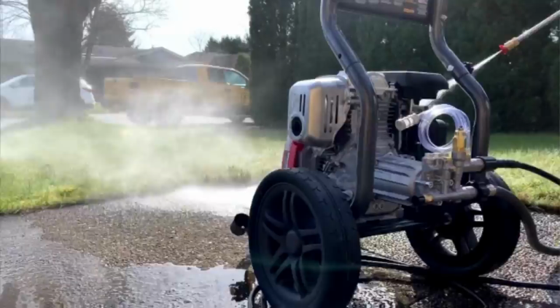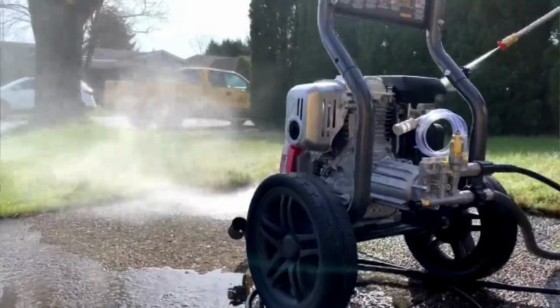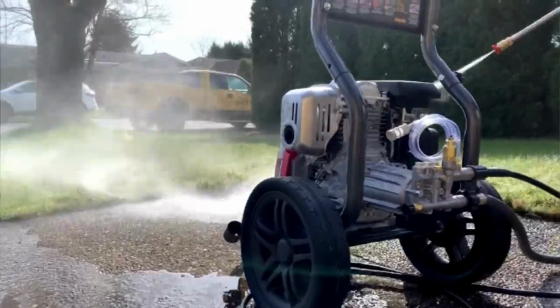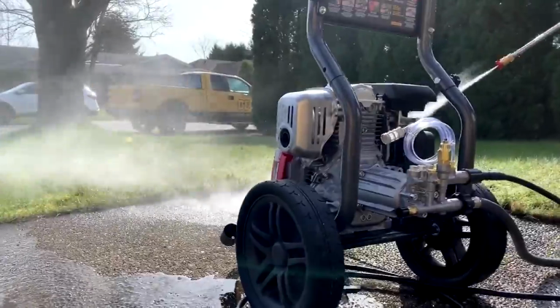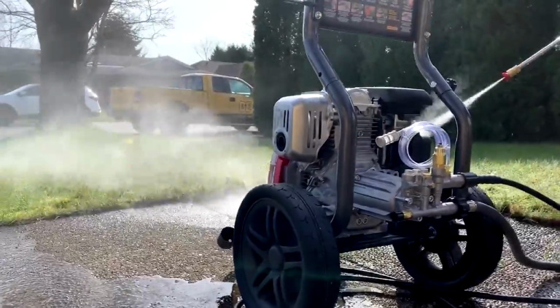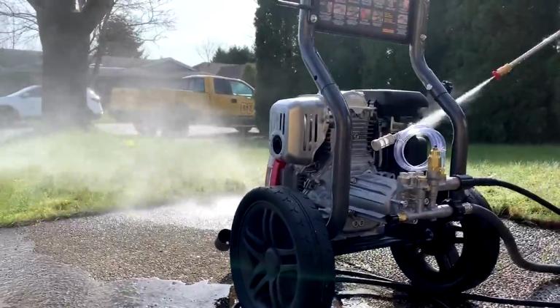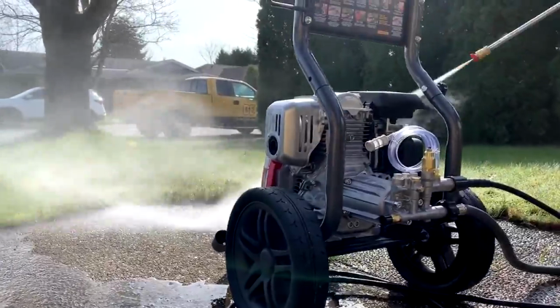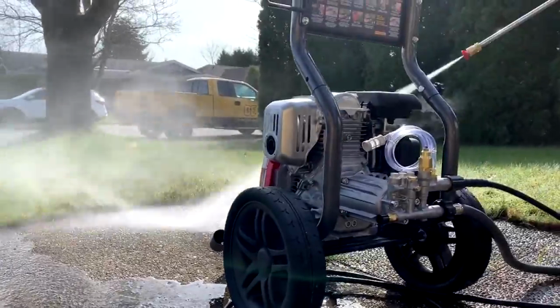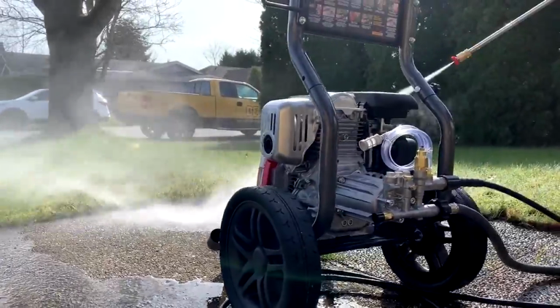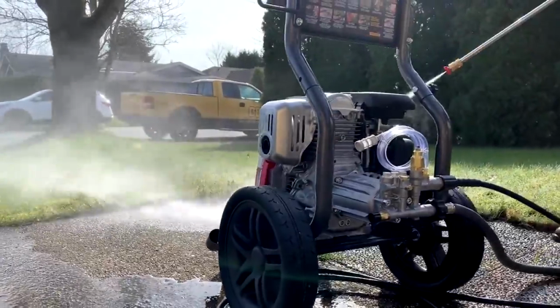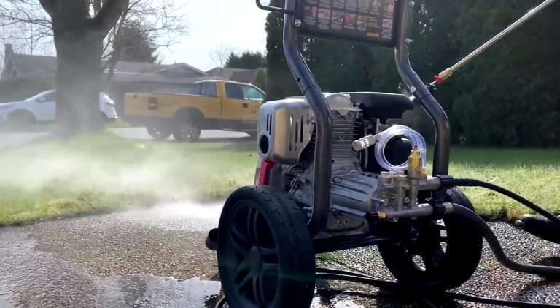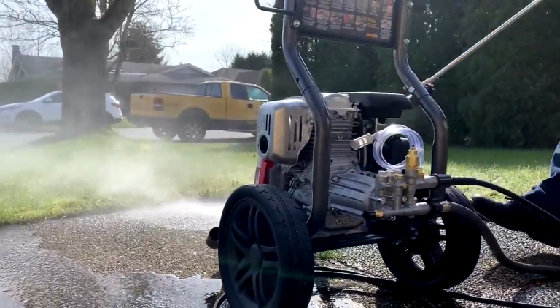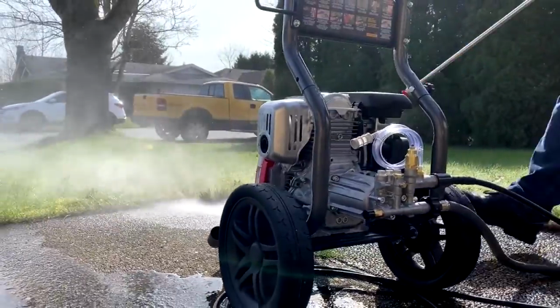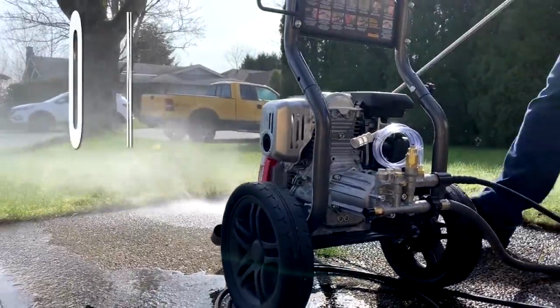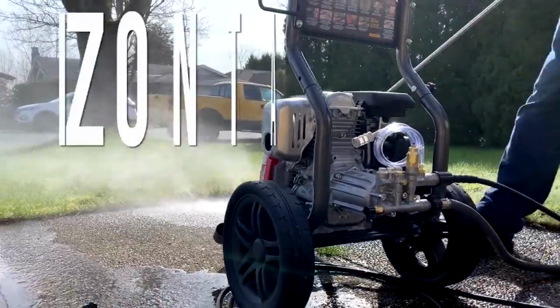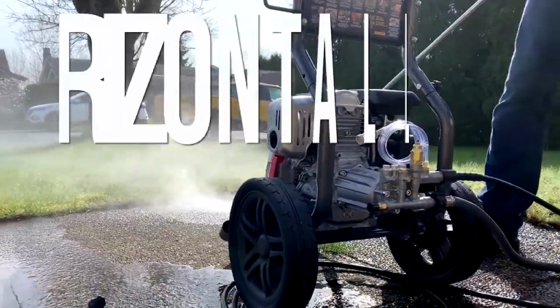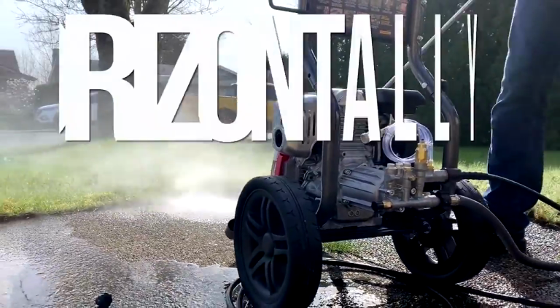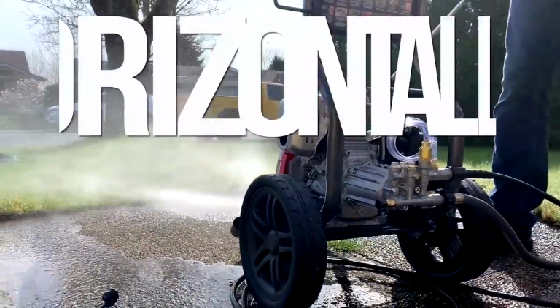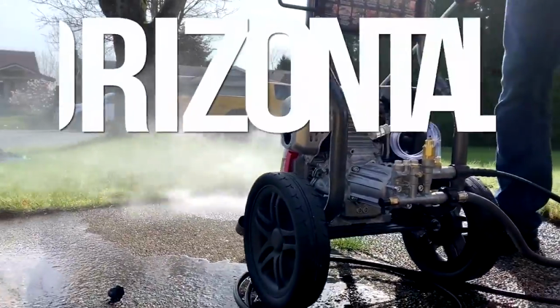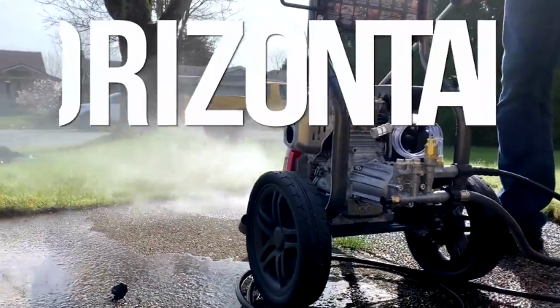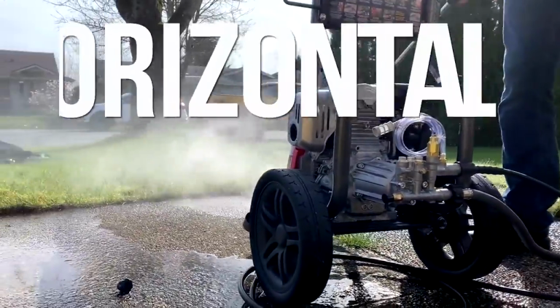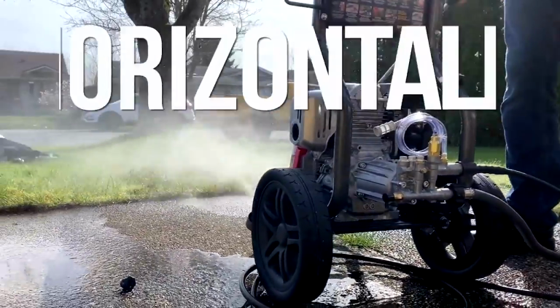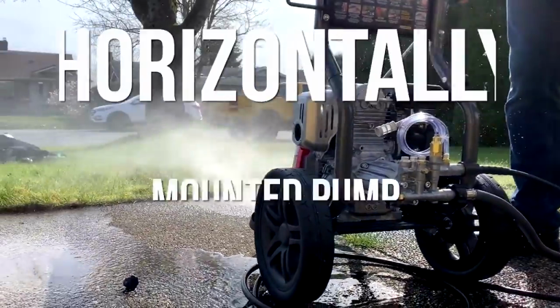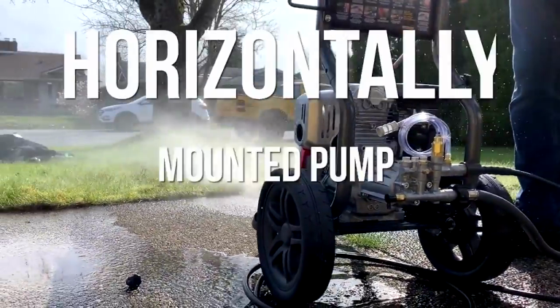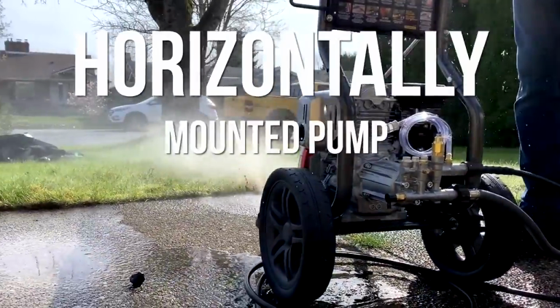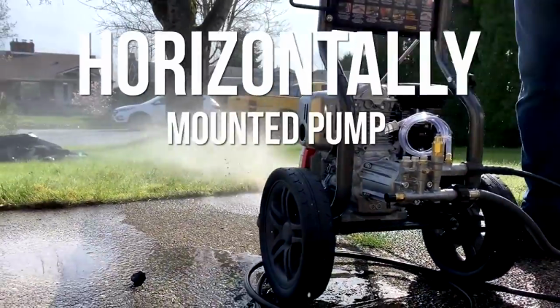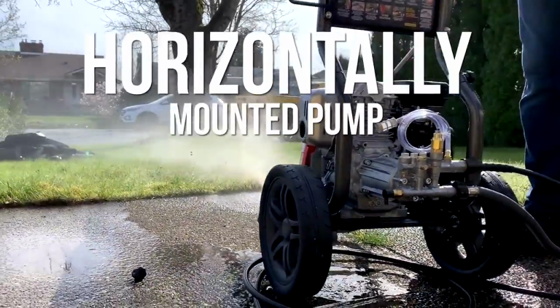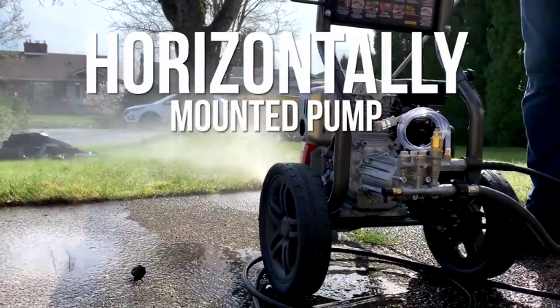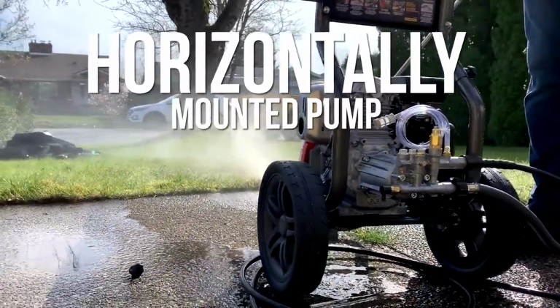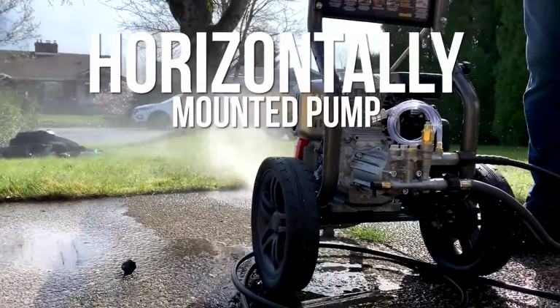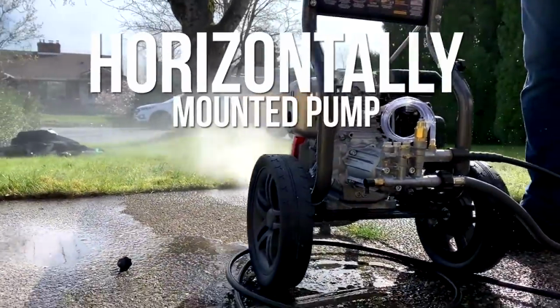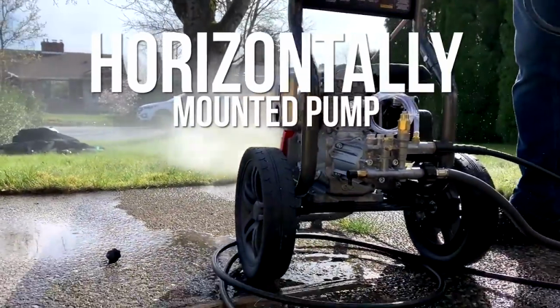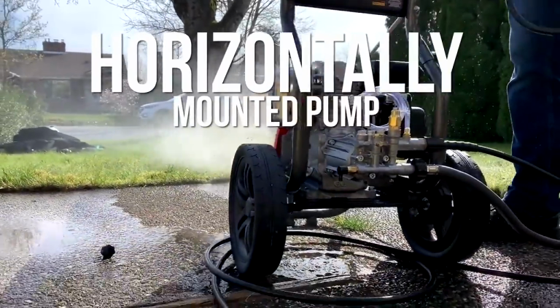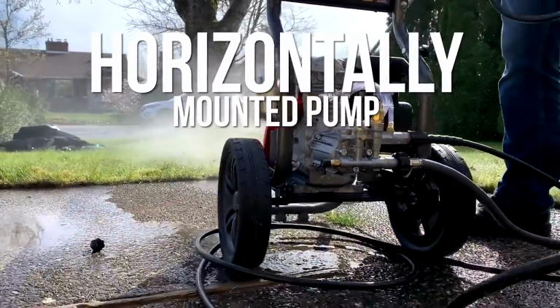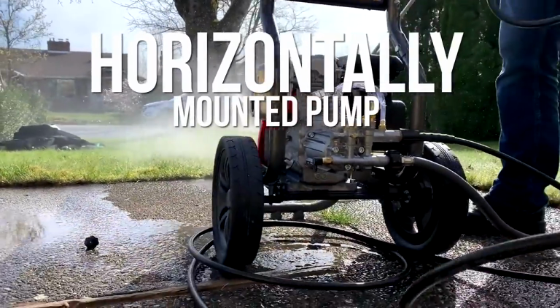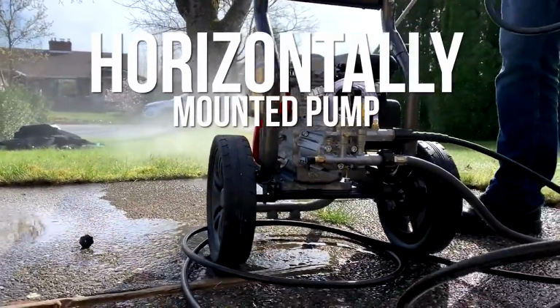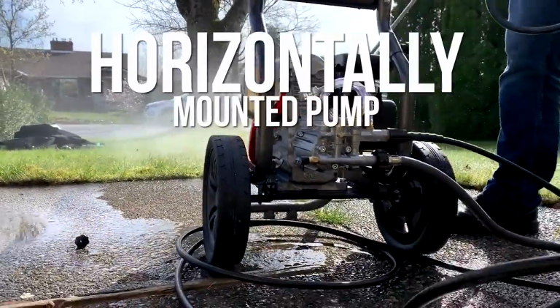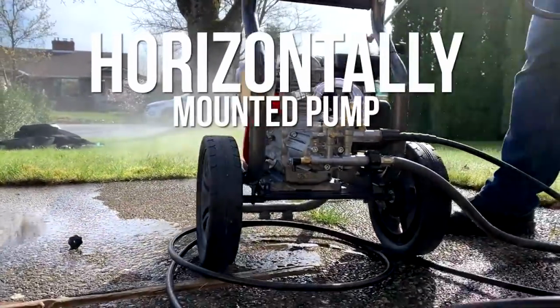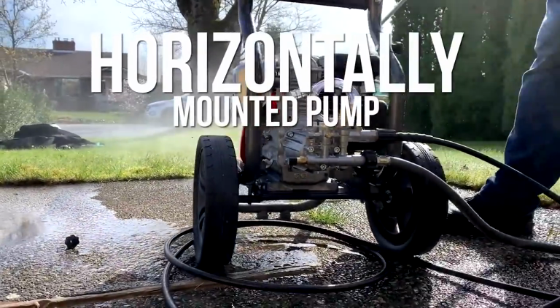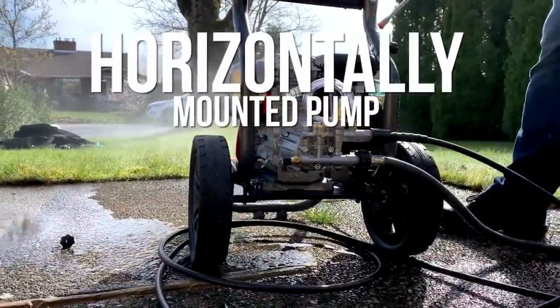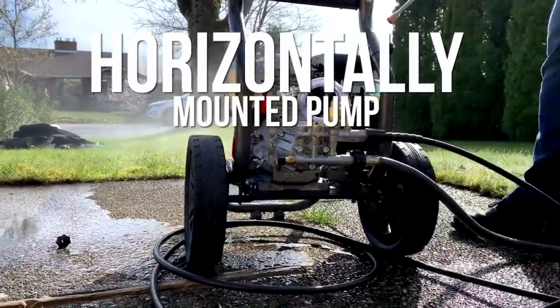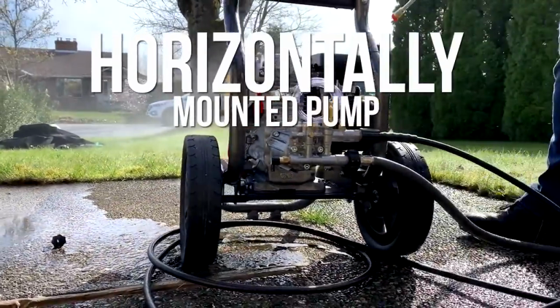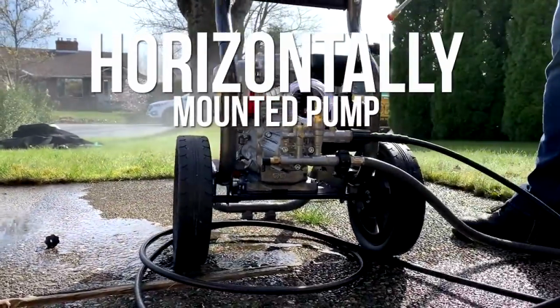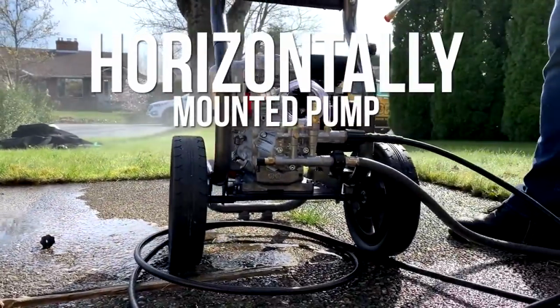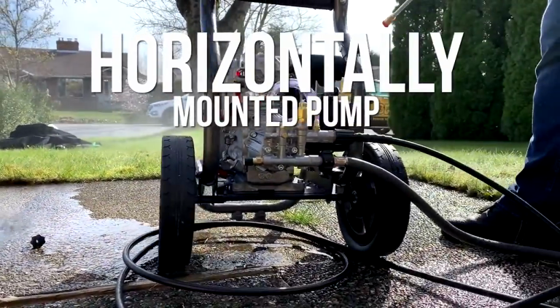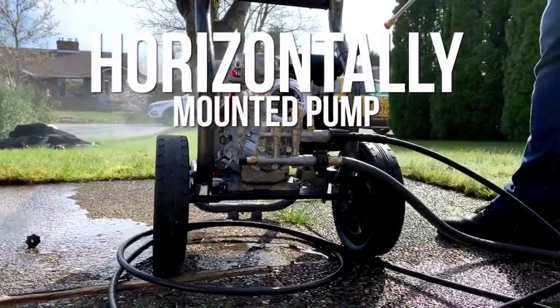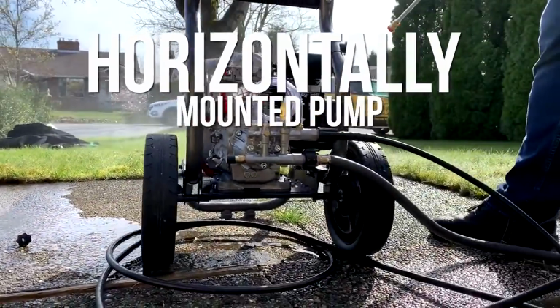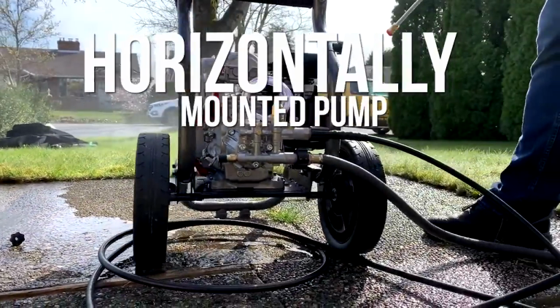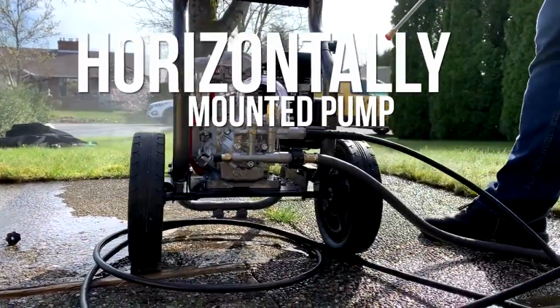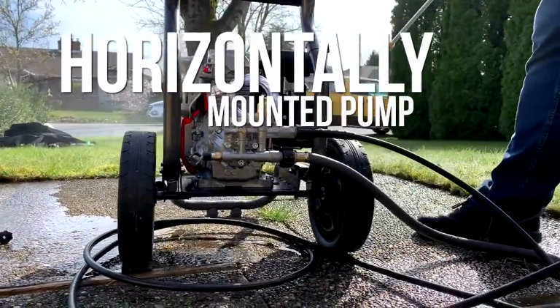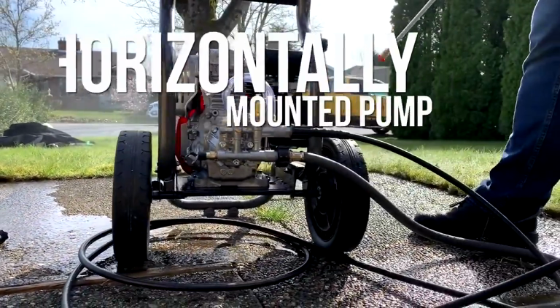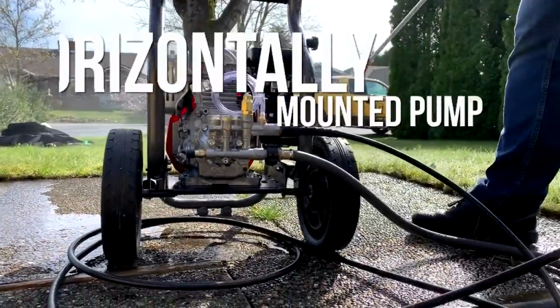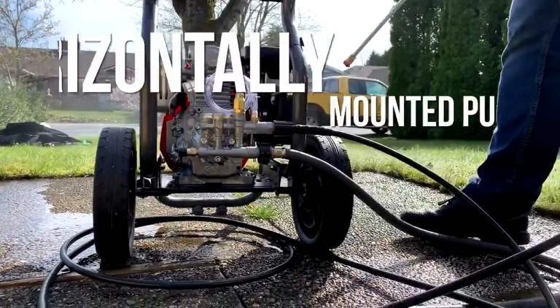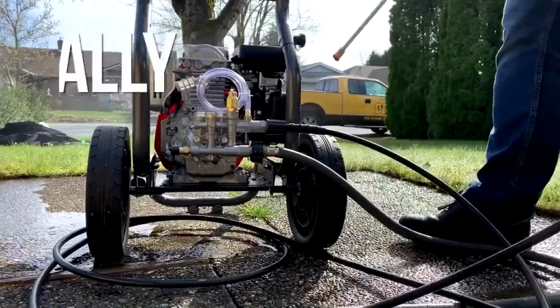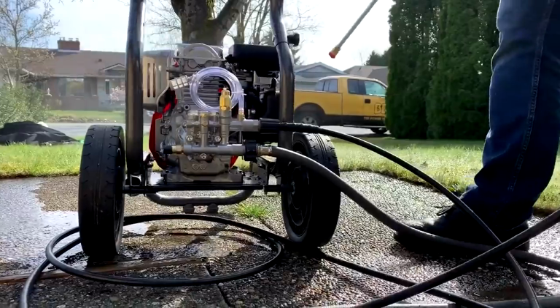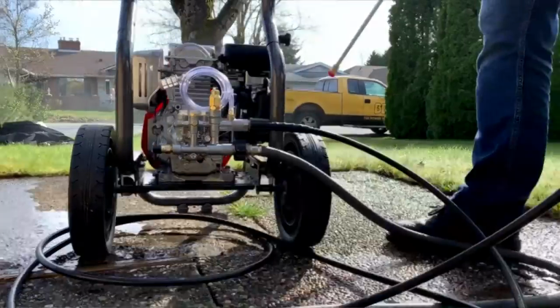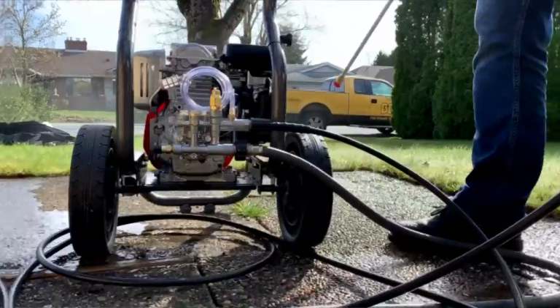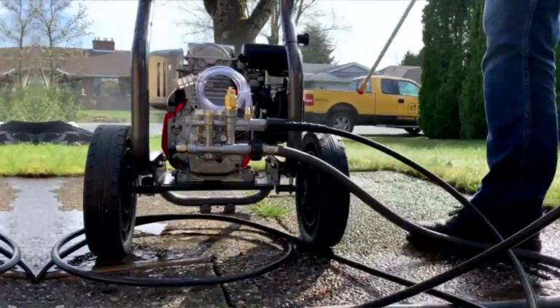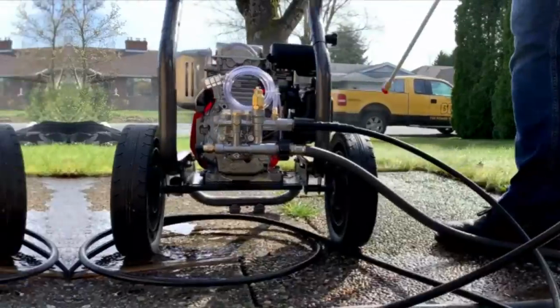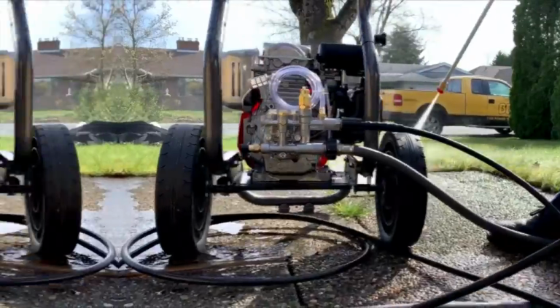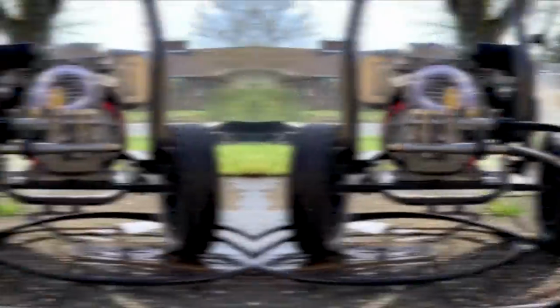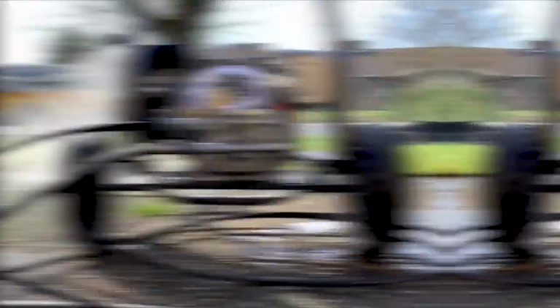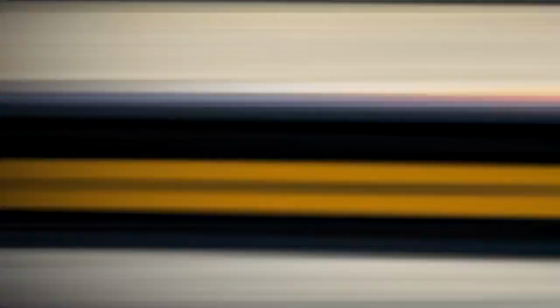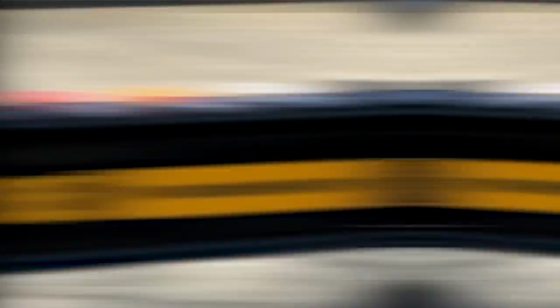The horizontally mounted pump runs cooler and is easier to access than the vertical versions that are mounted under the frame.